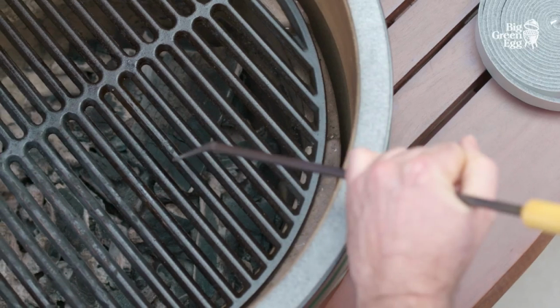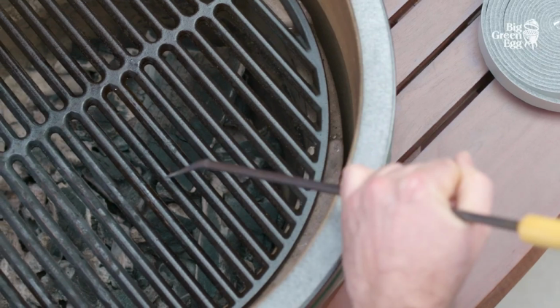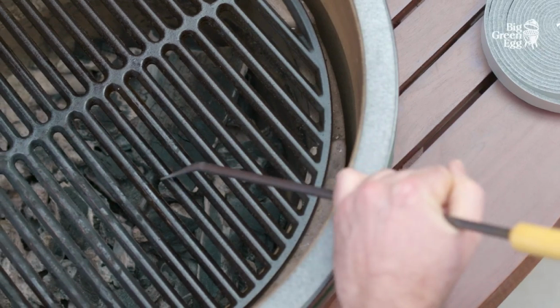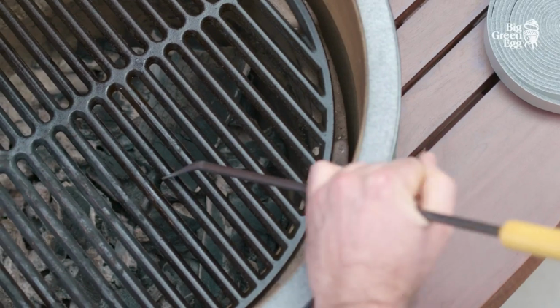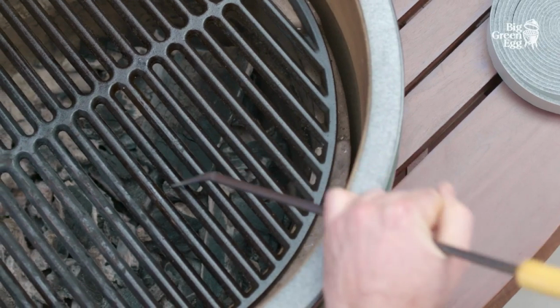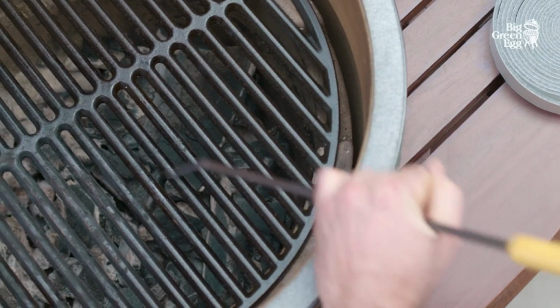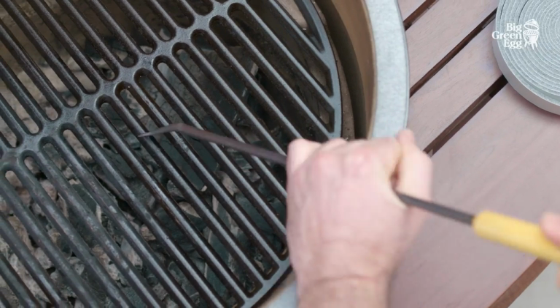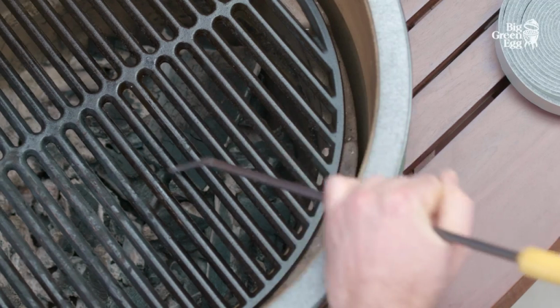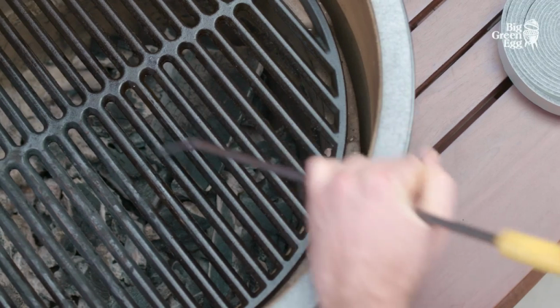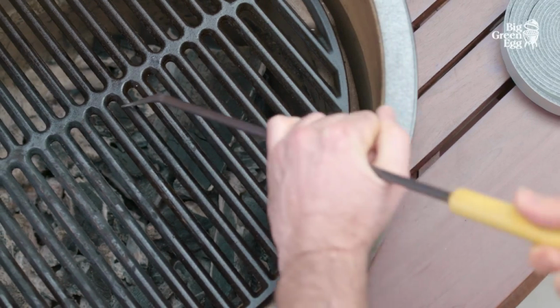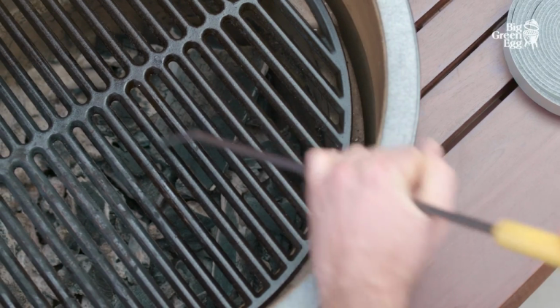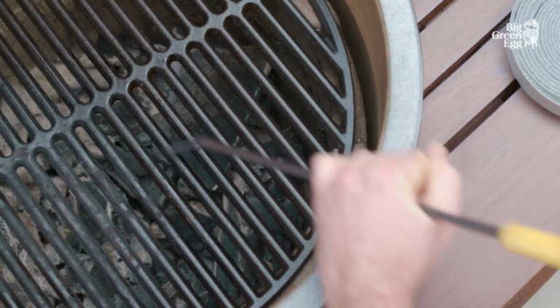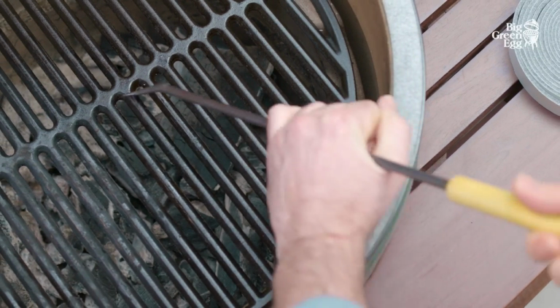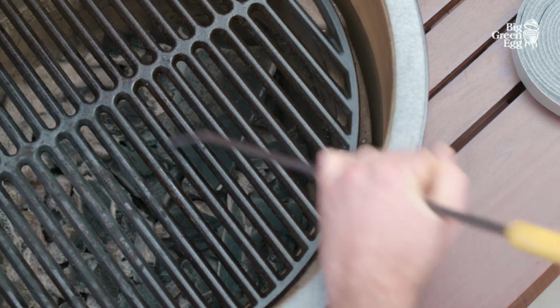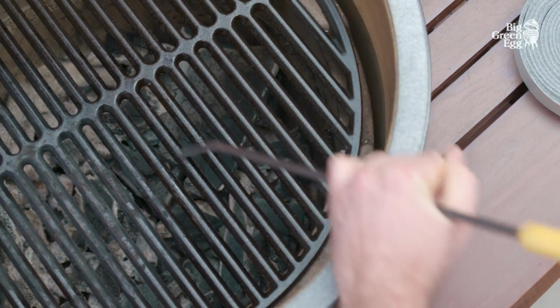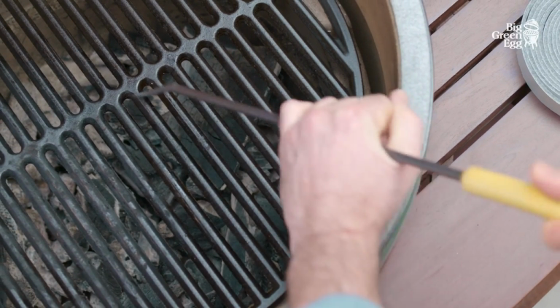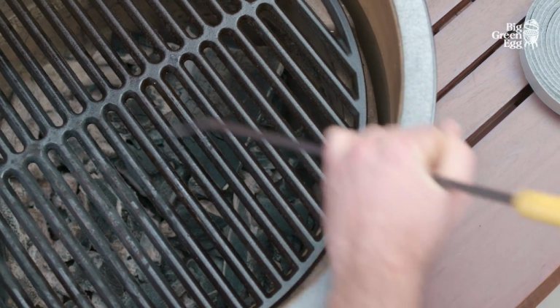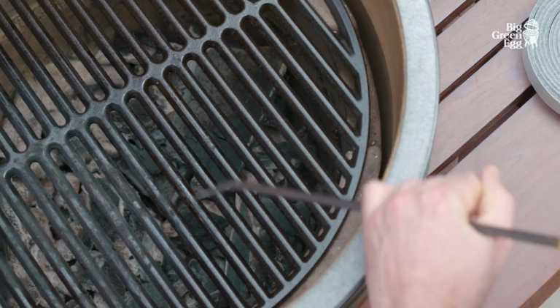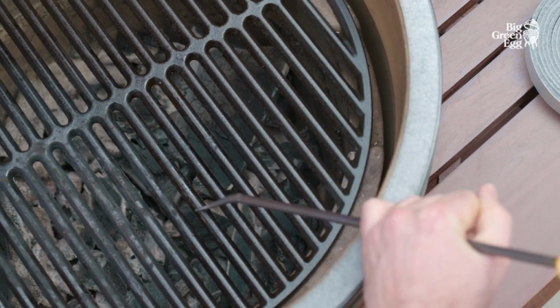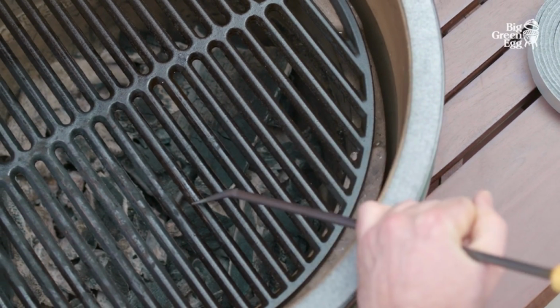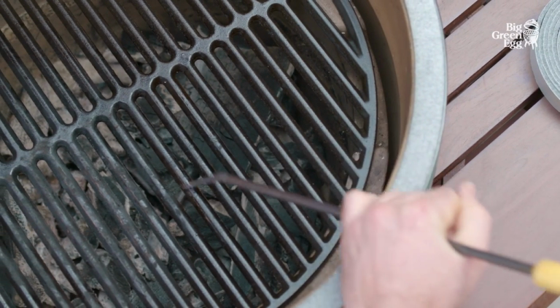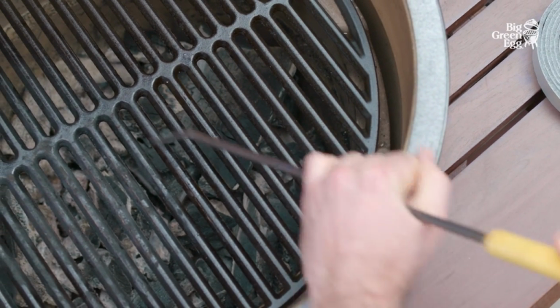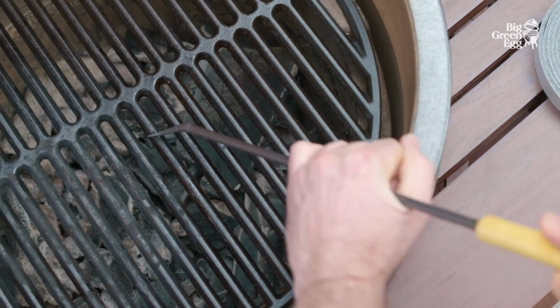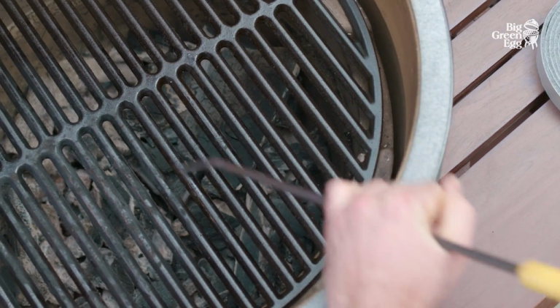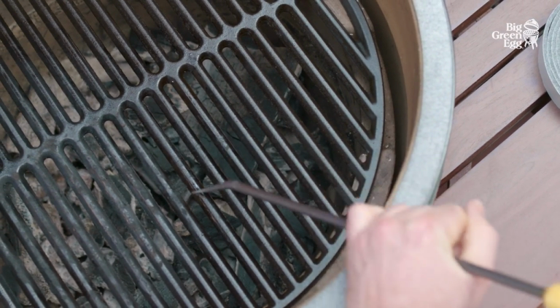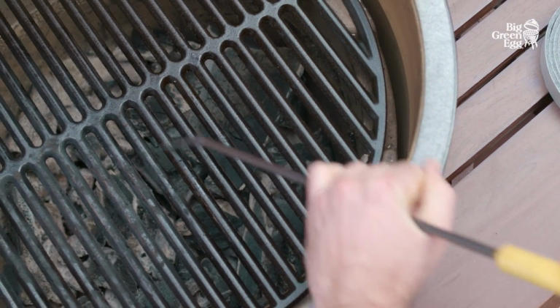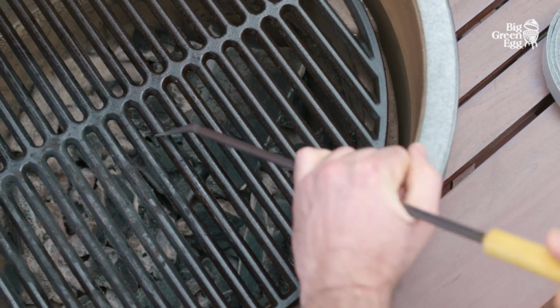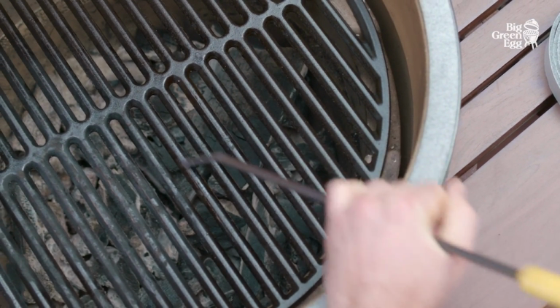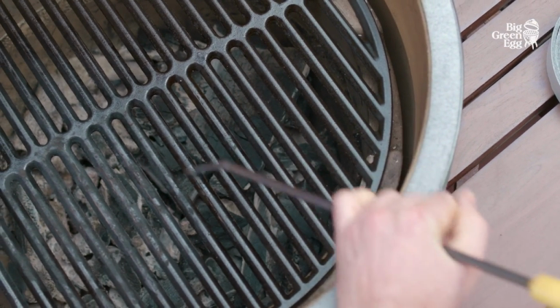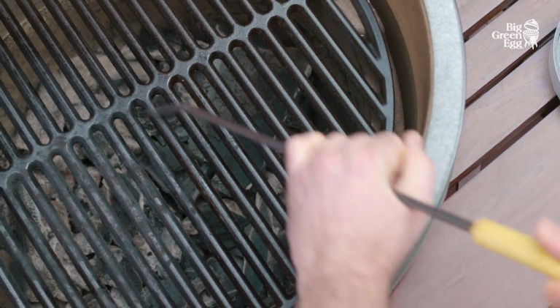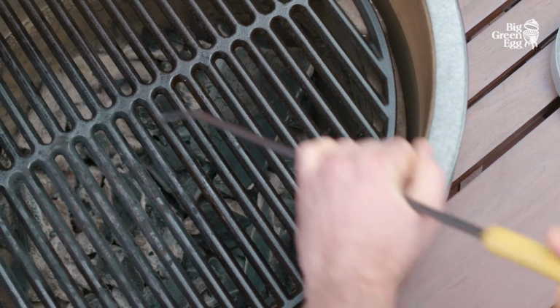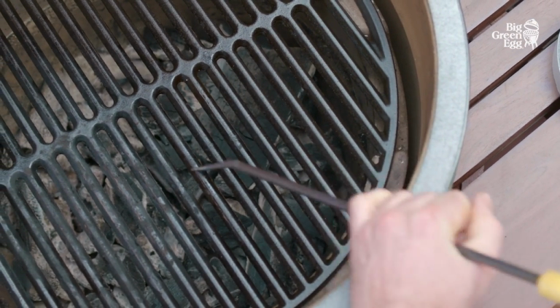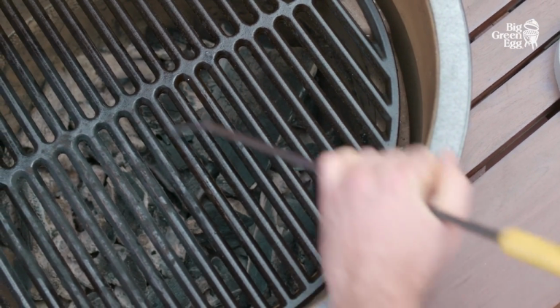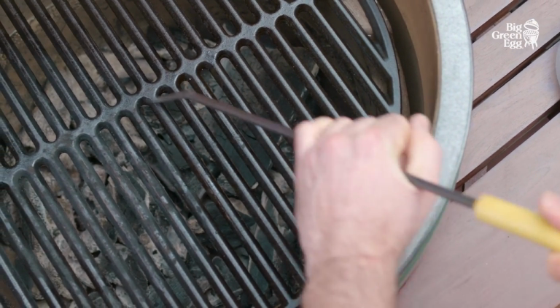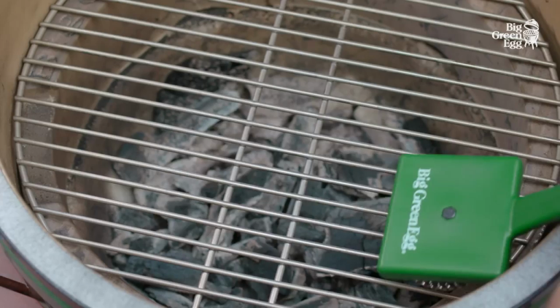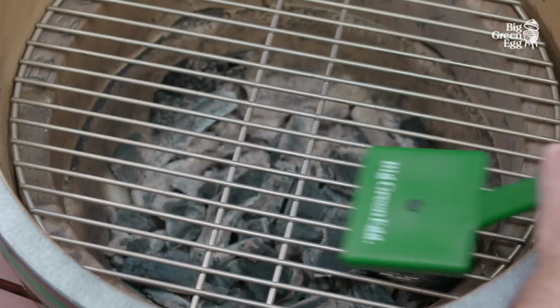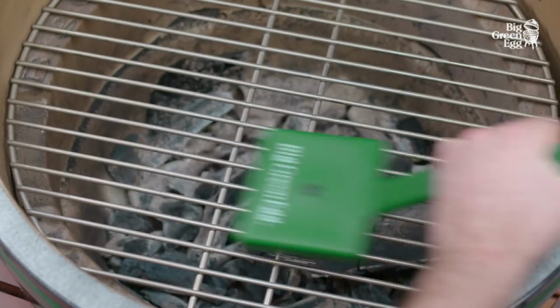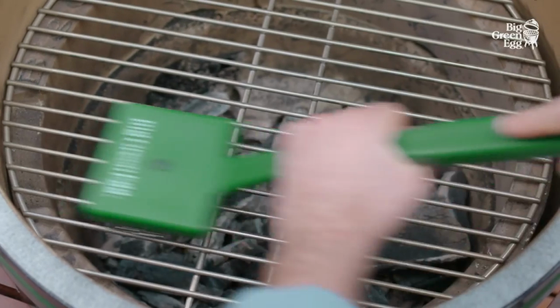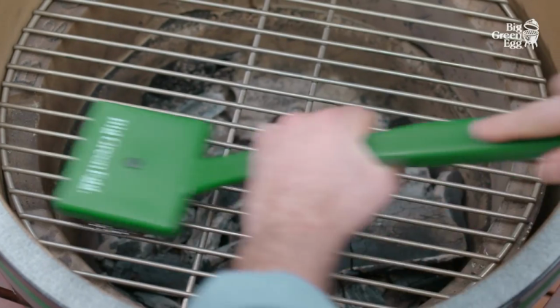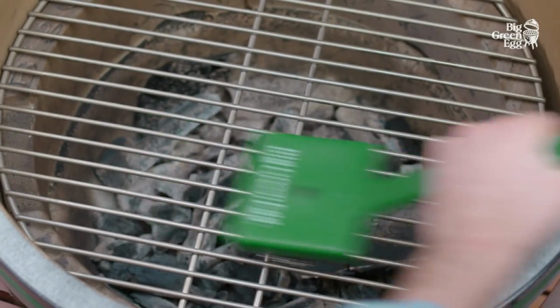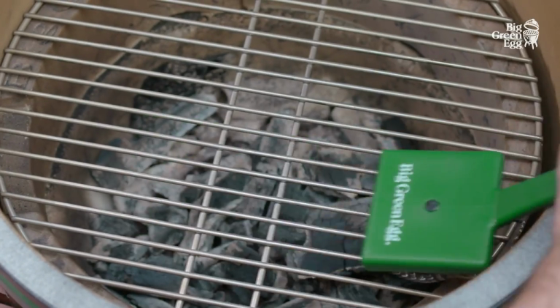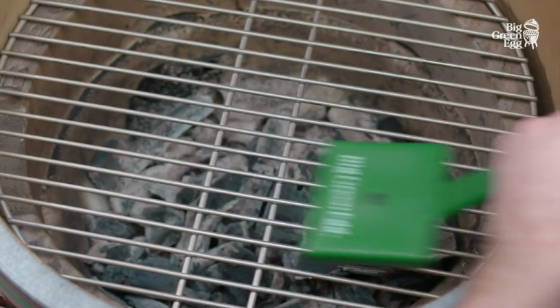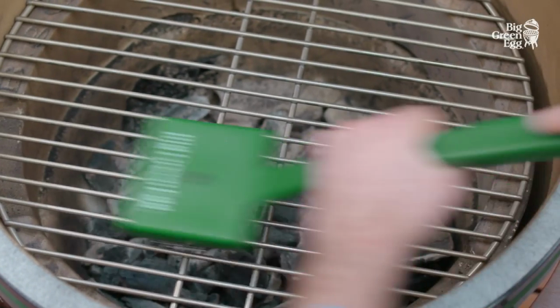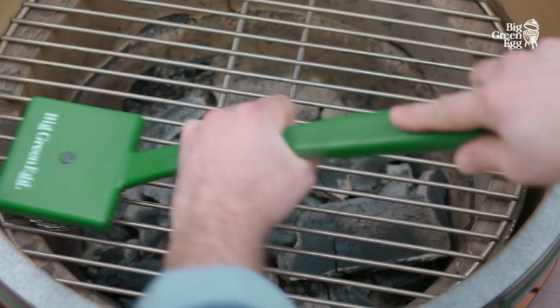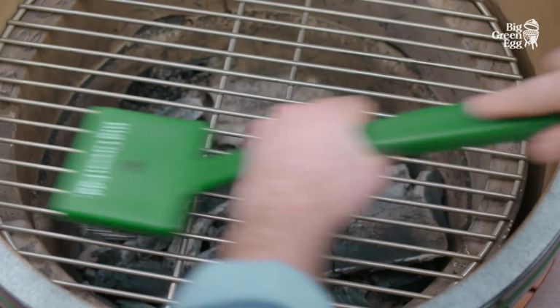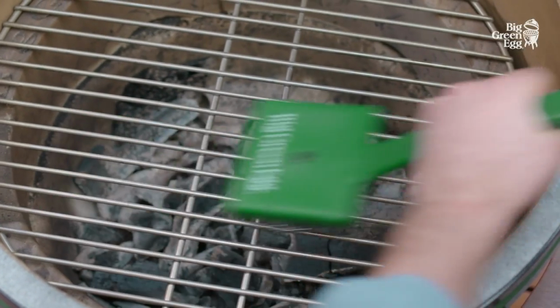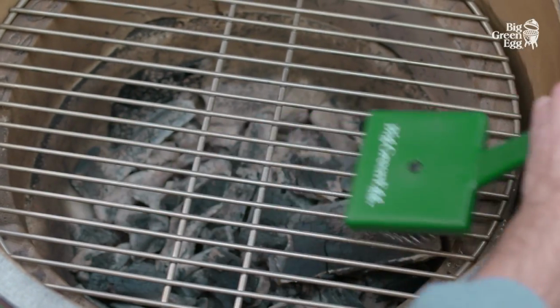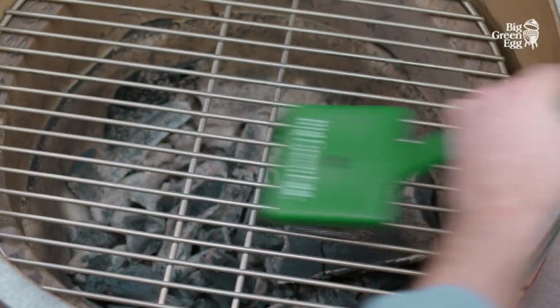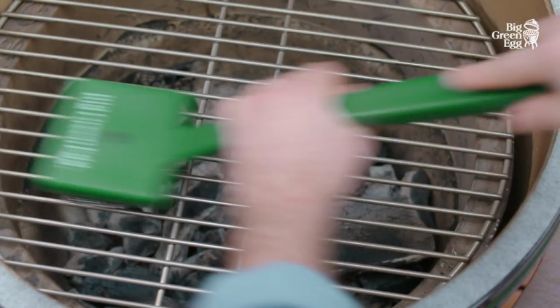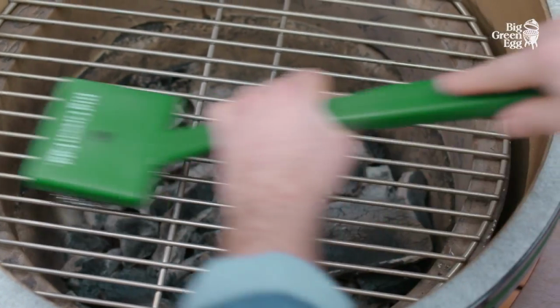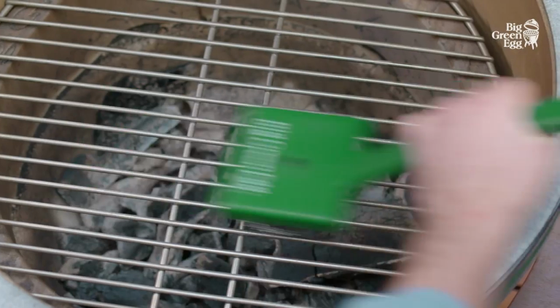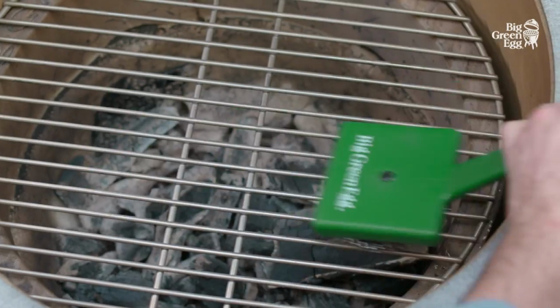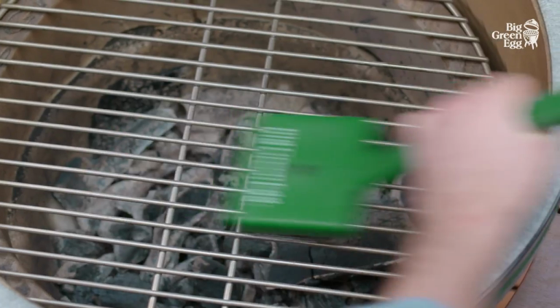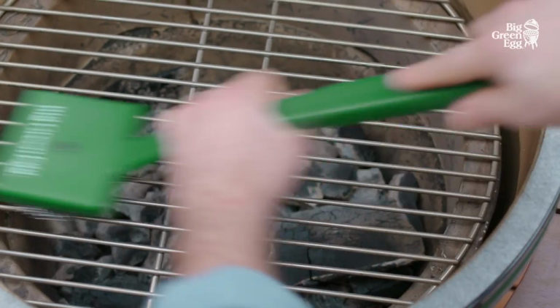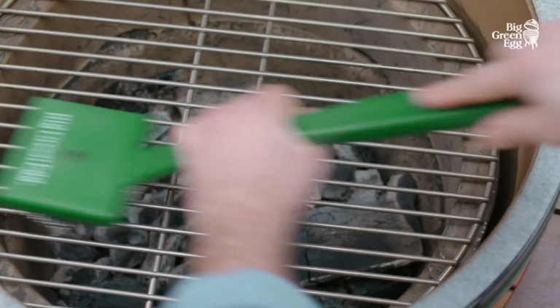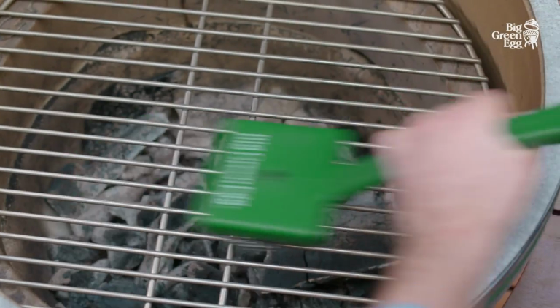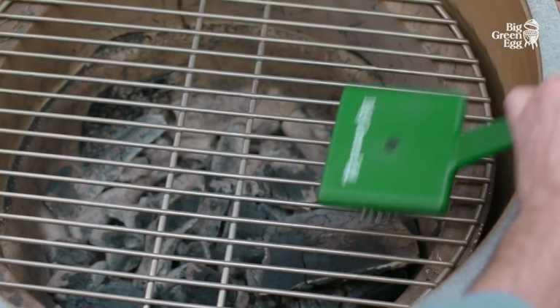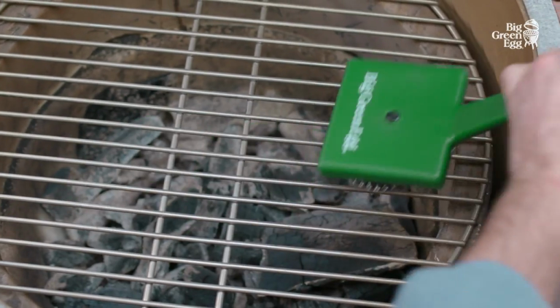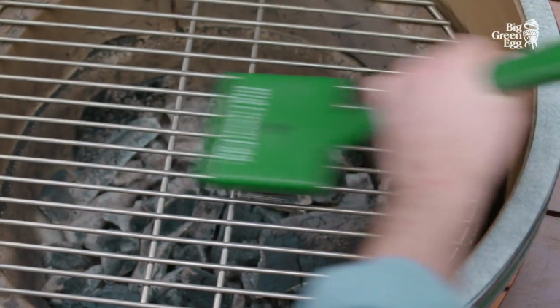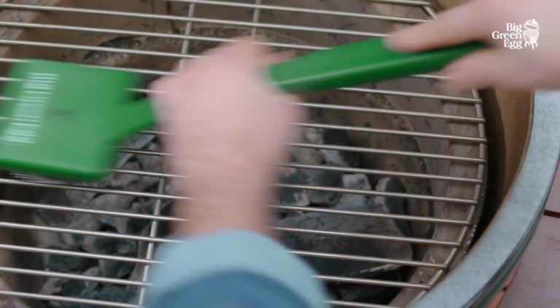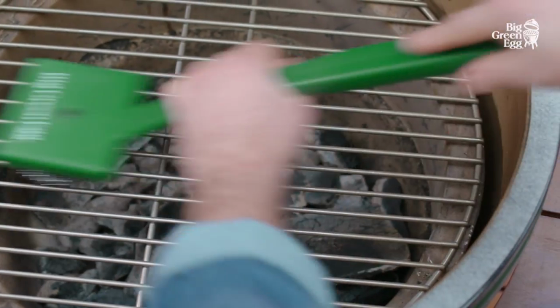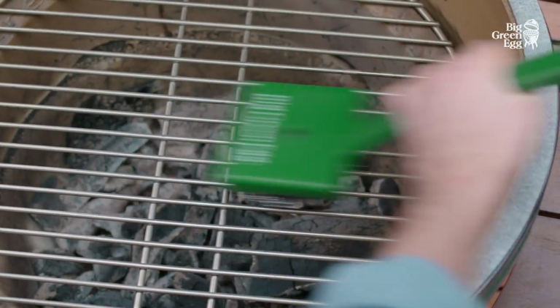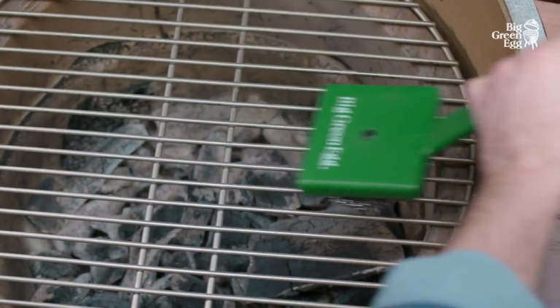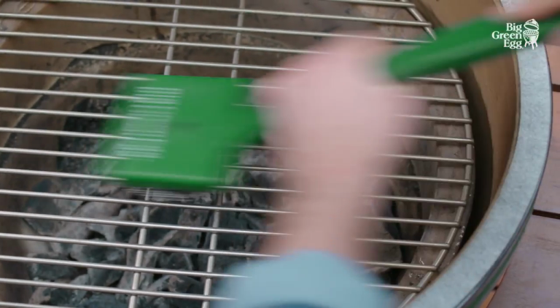Remove food remnants after every use. Any bacteria will be destroyed by the heat generated with every cooking session.